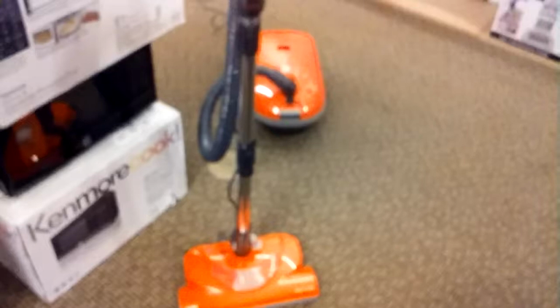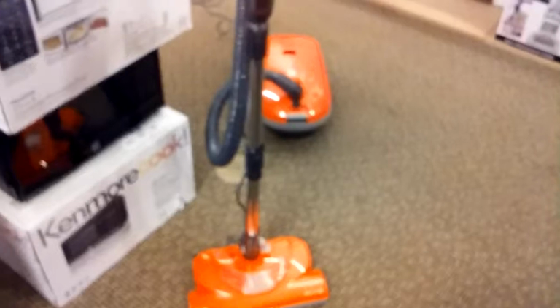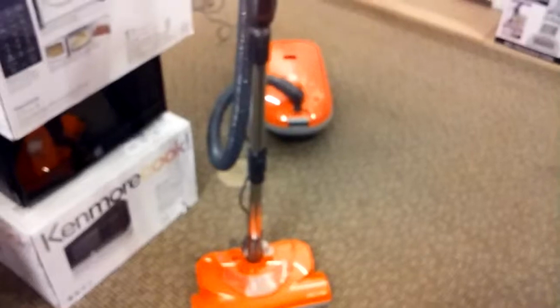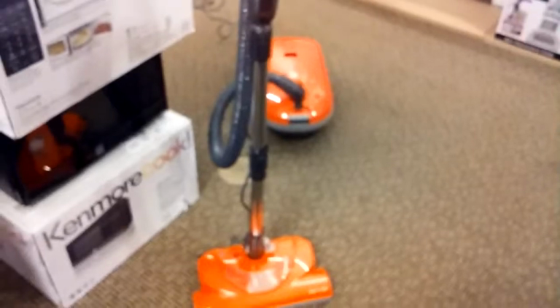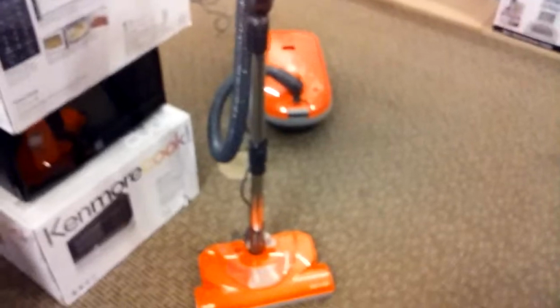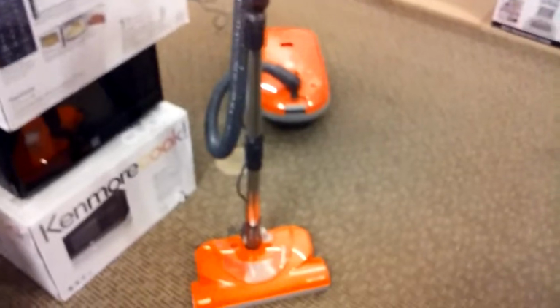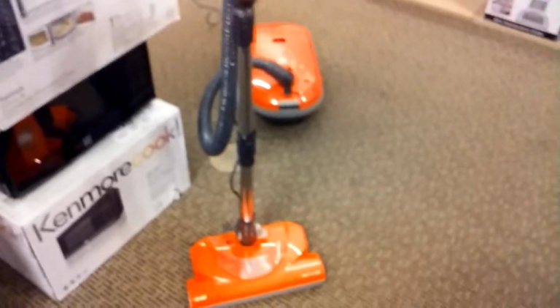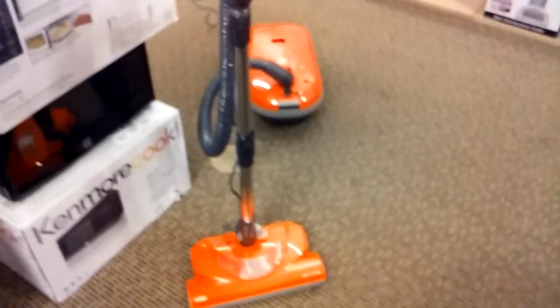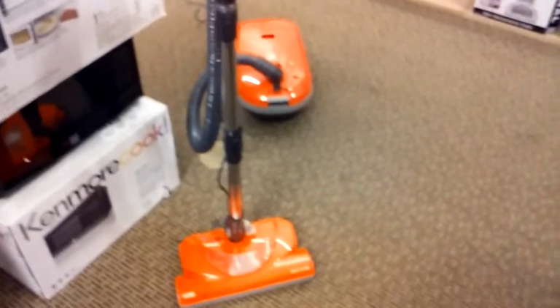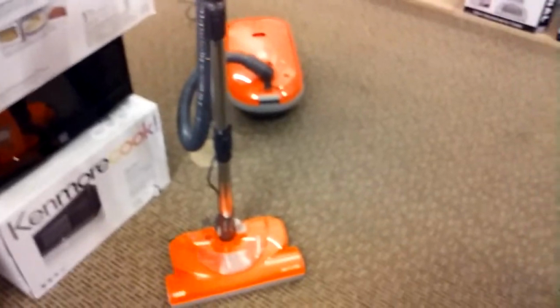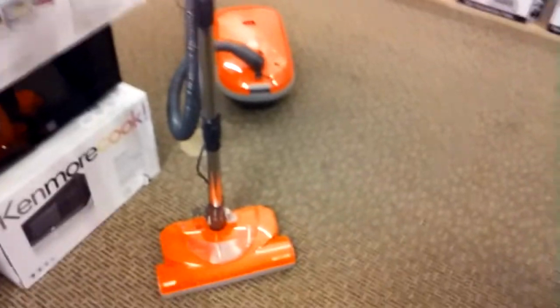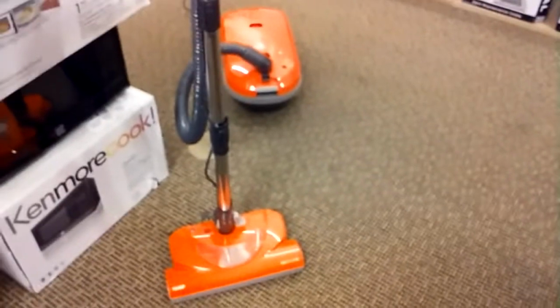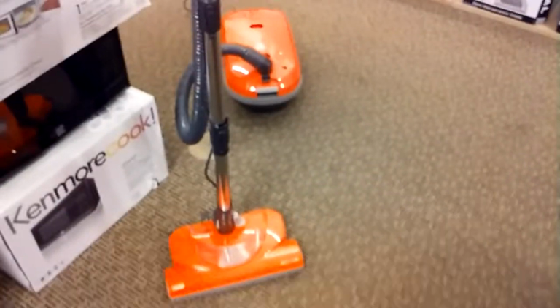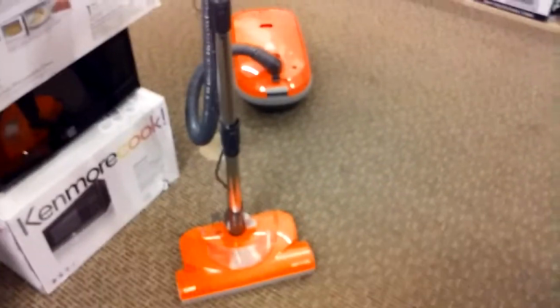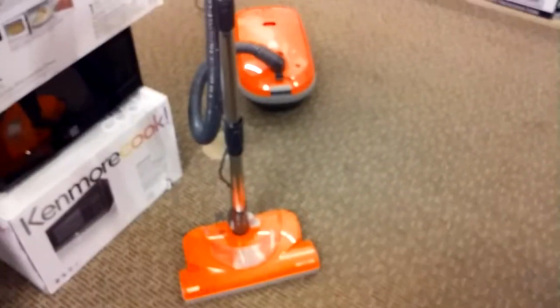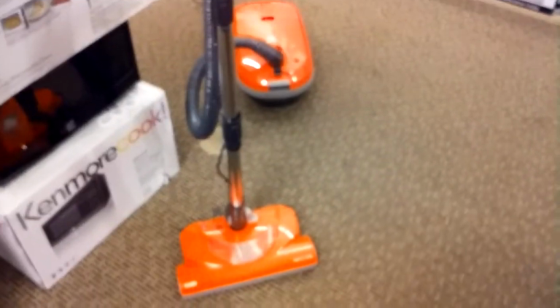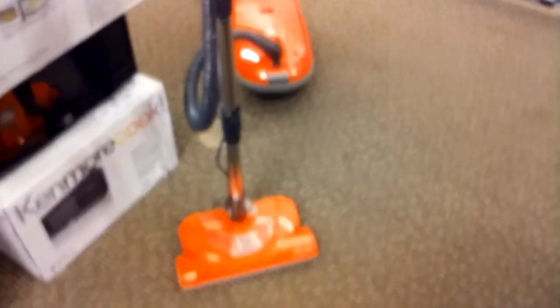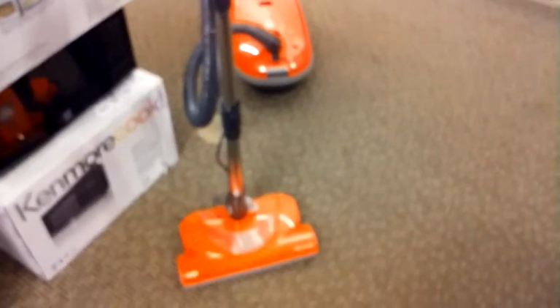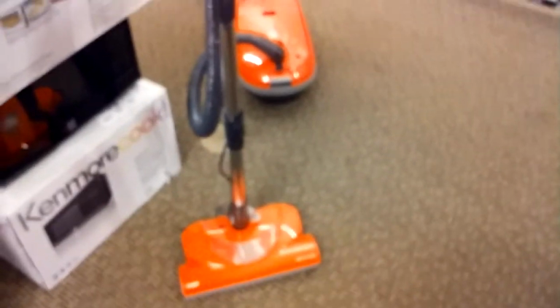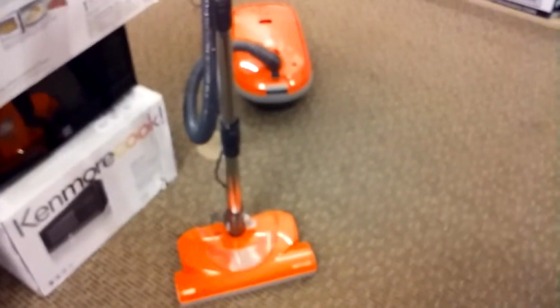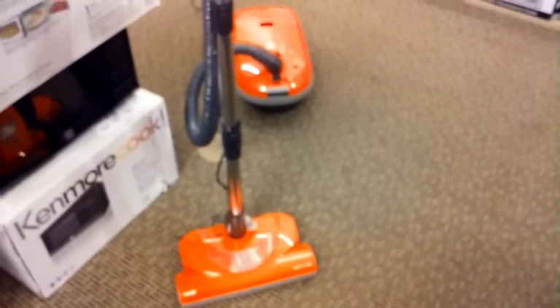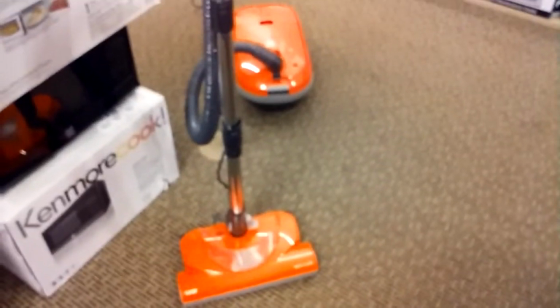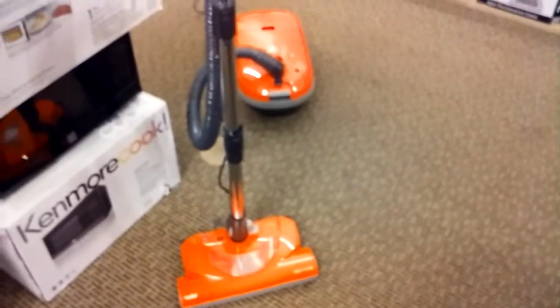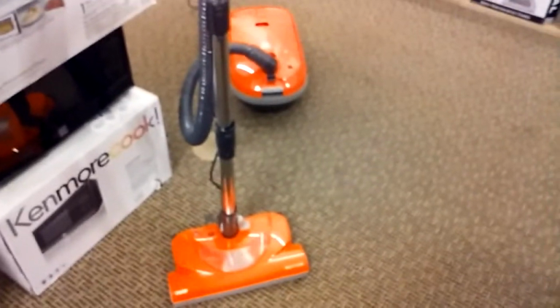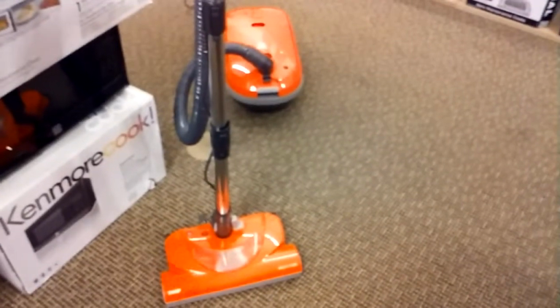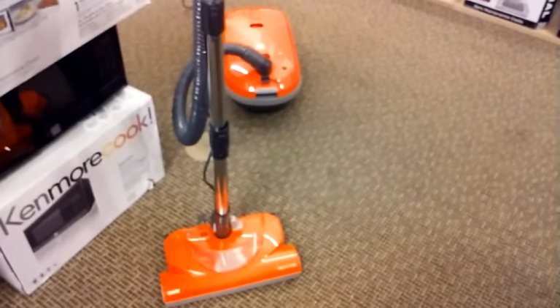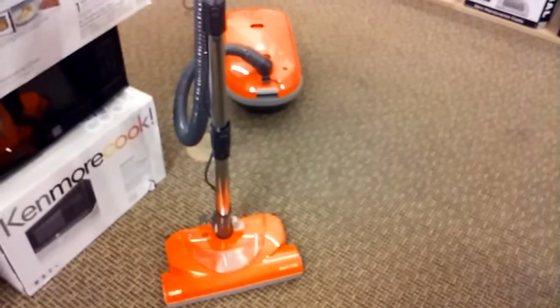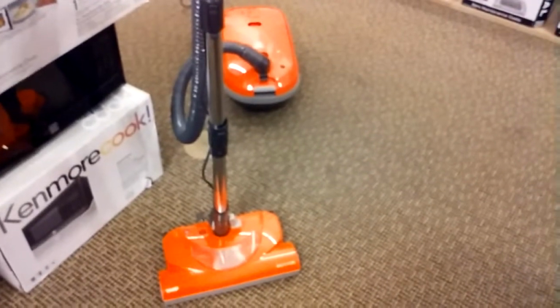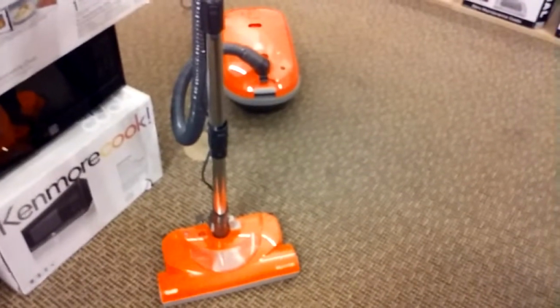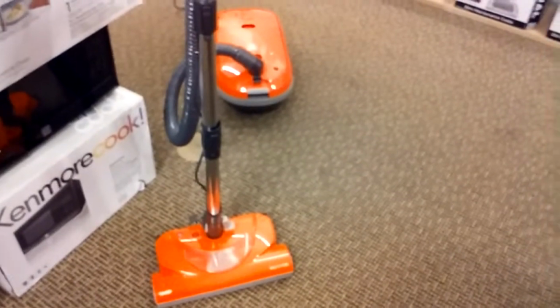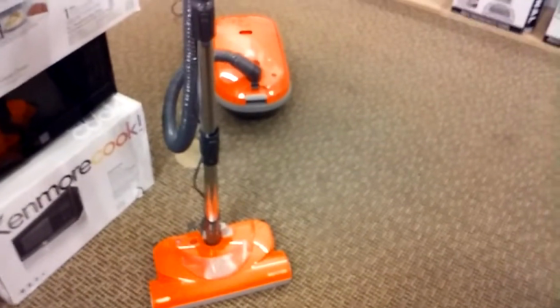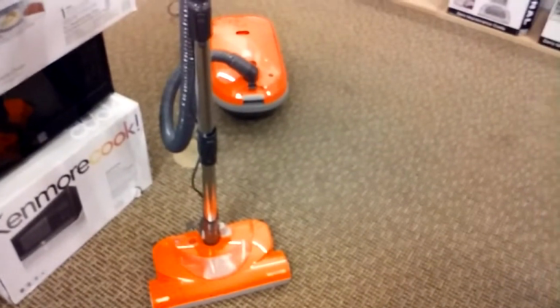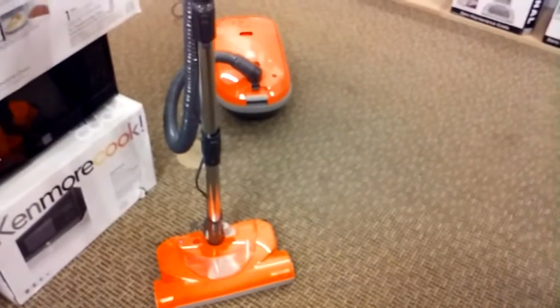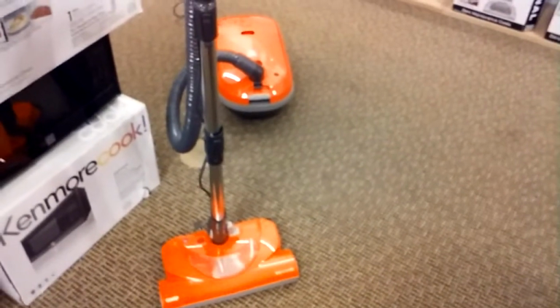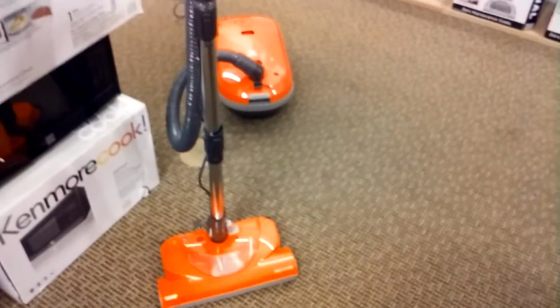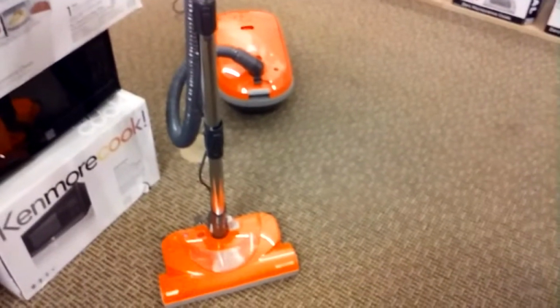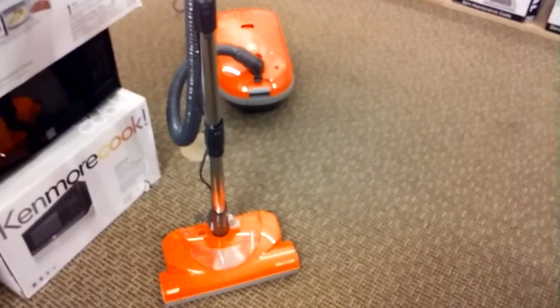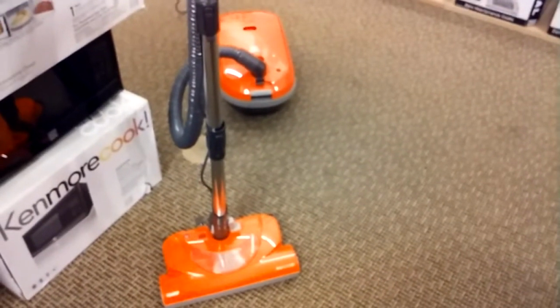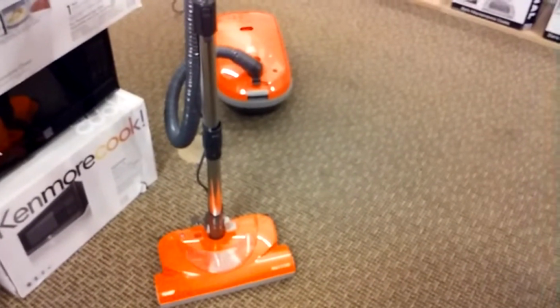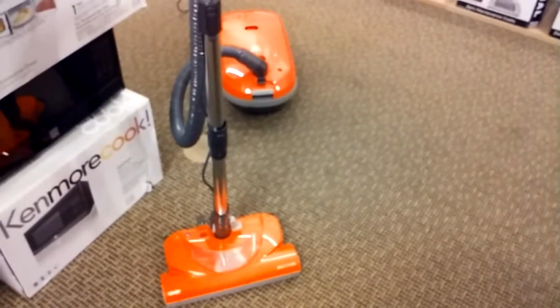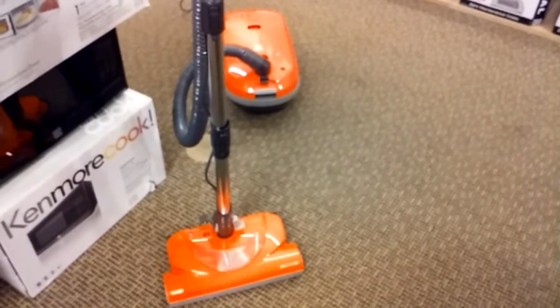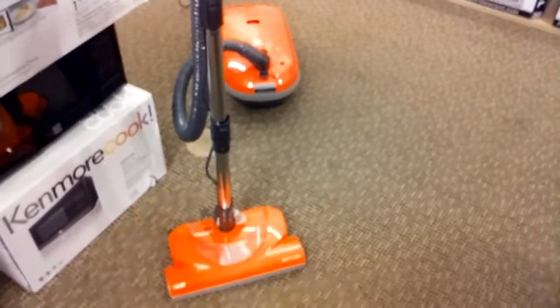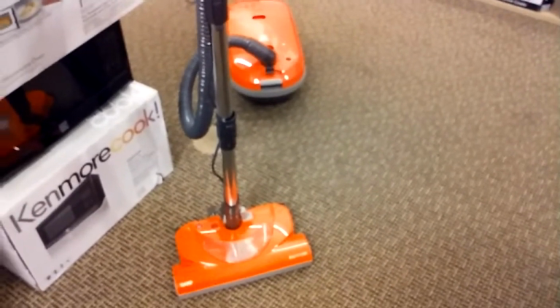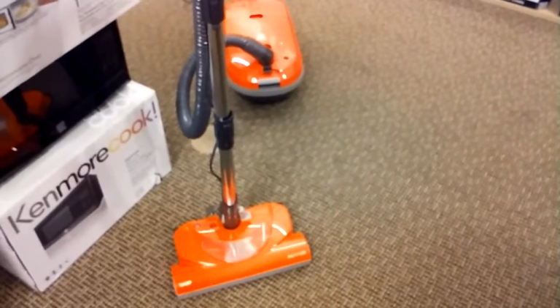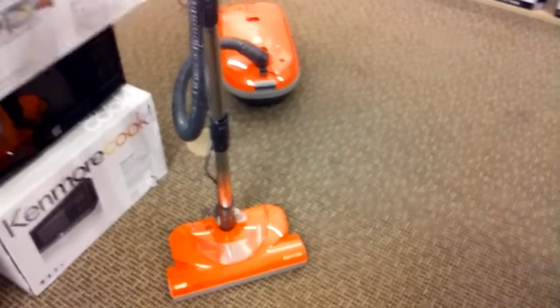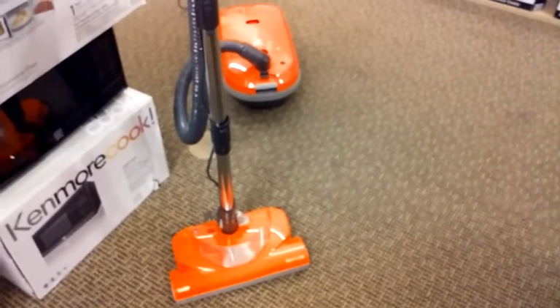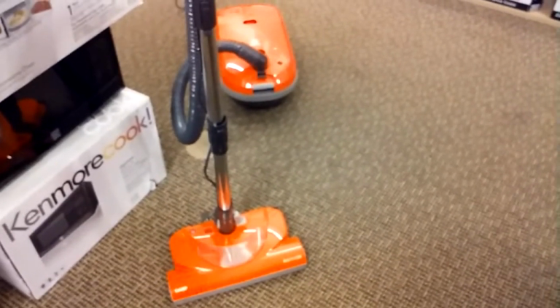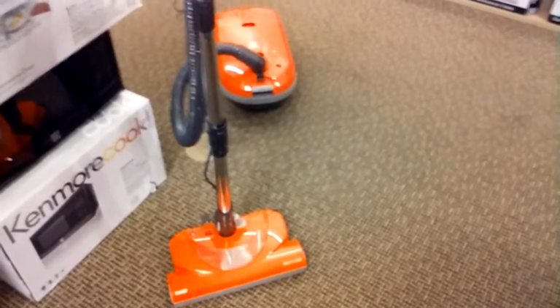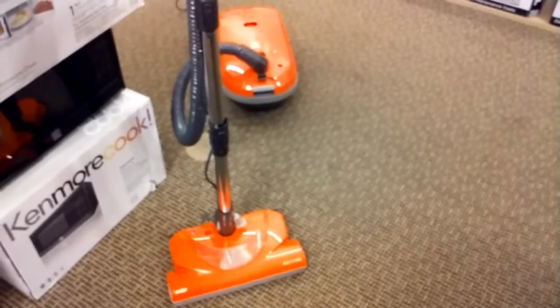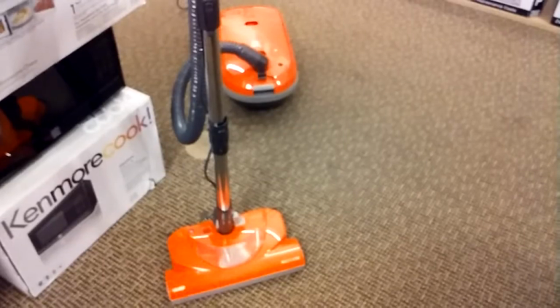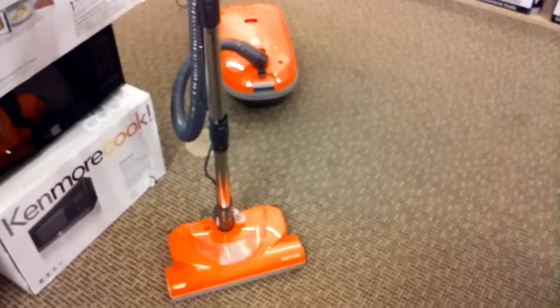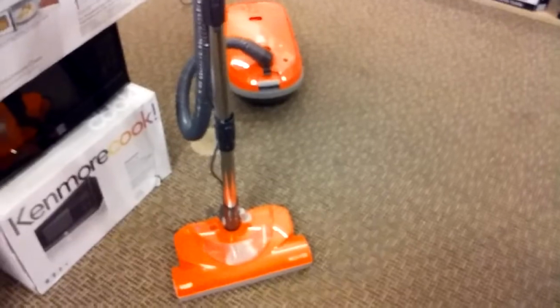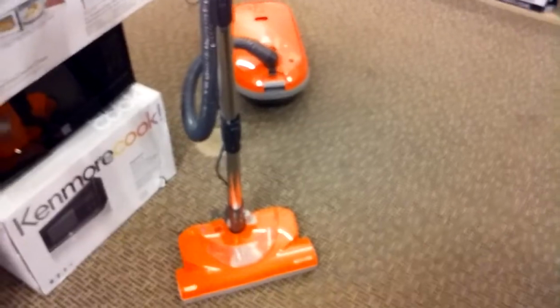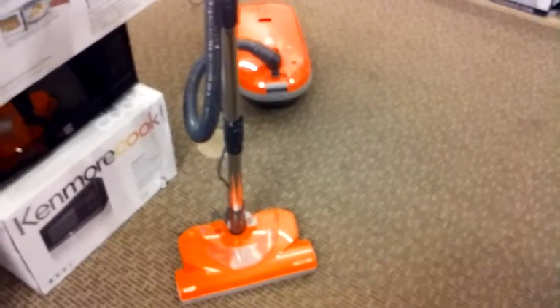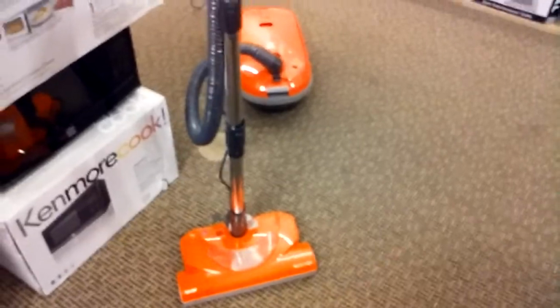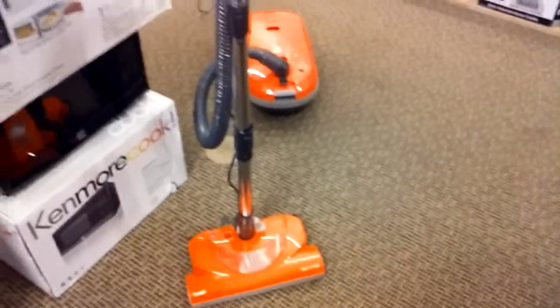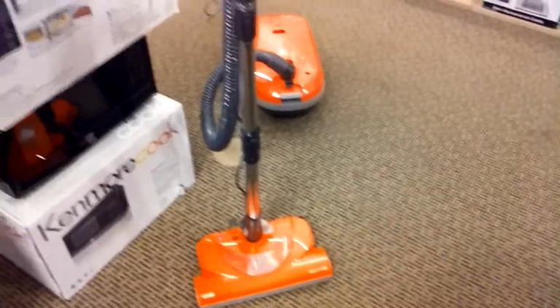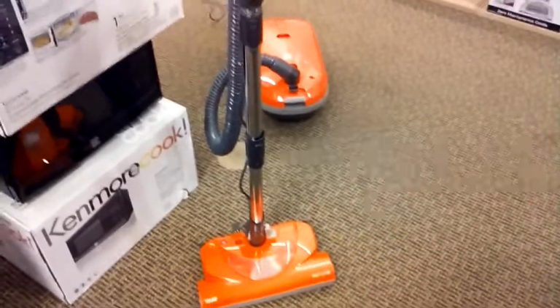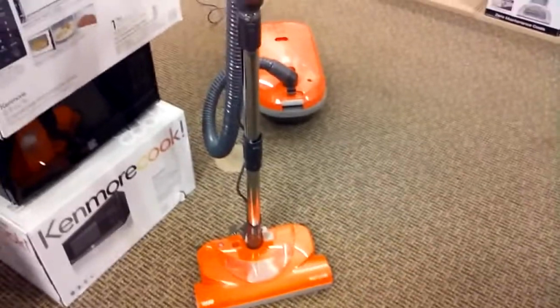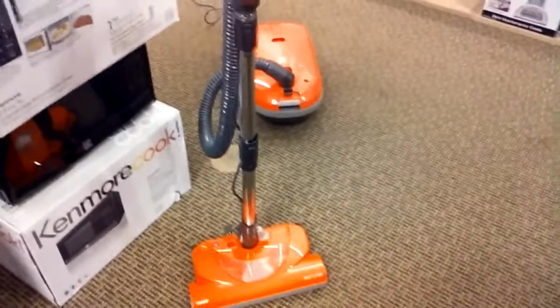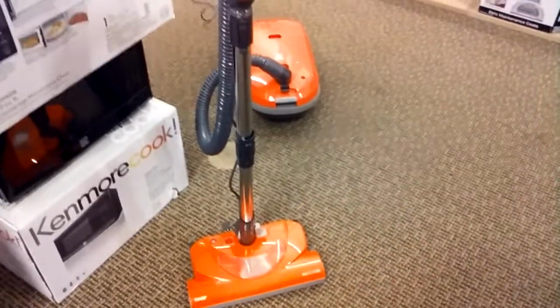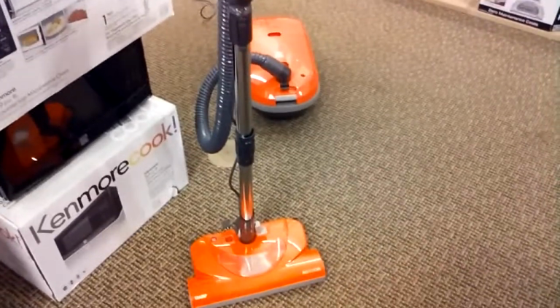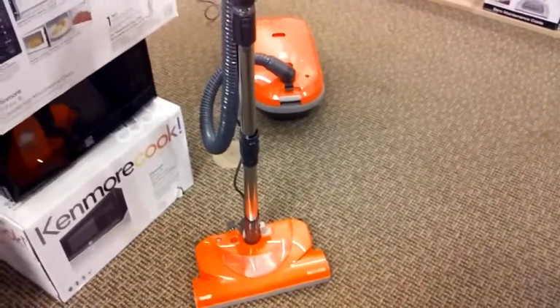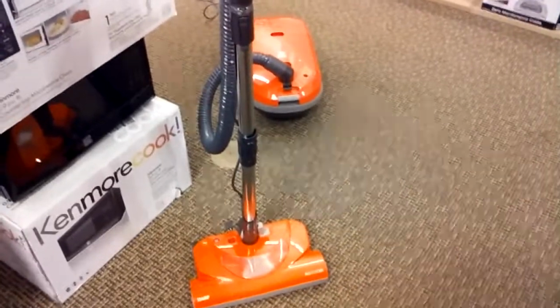Hey YouTubers! I'm back with yet another vacuum video. I did three videos in a row today, so that's pretty good.